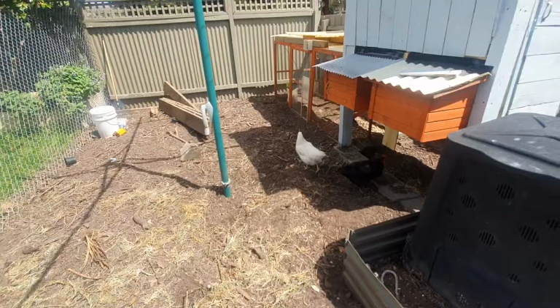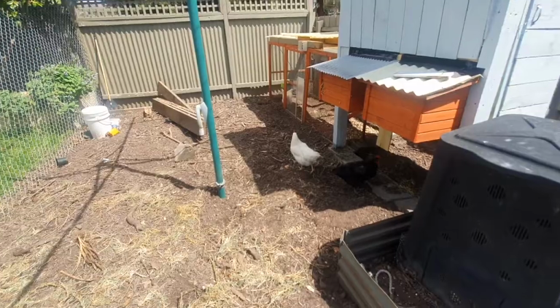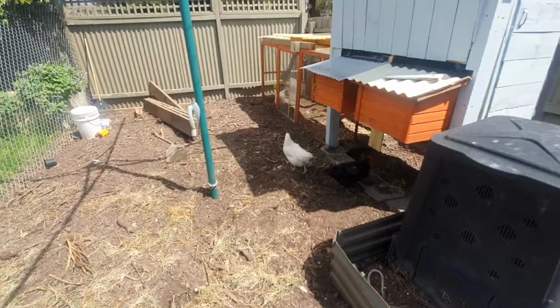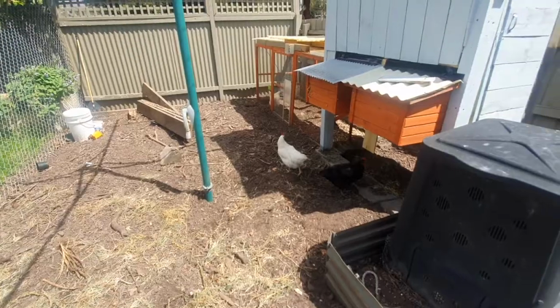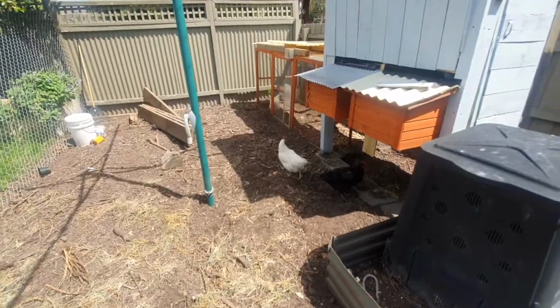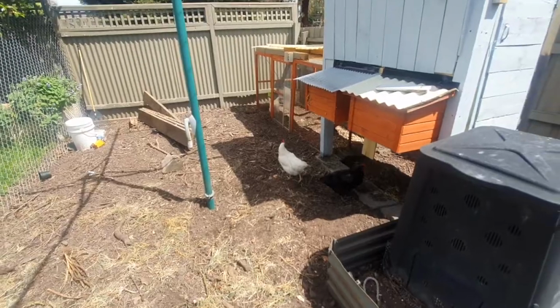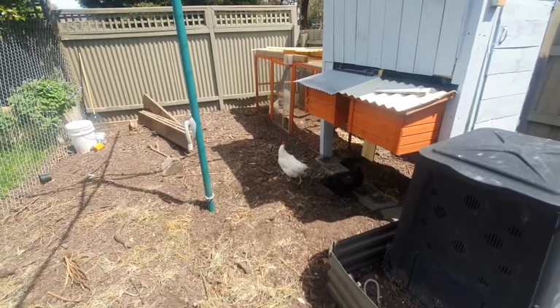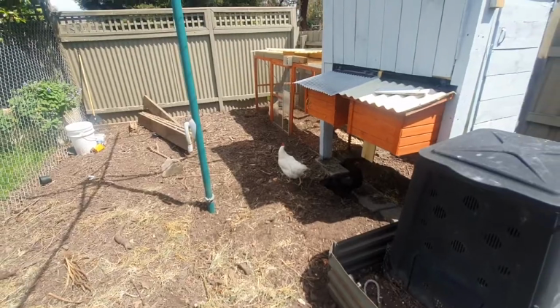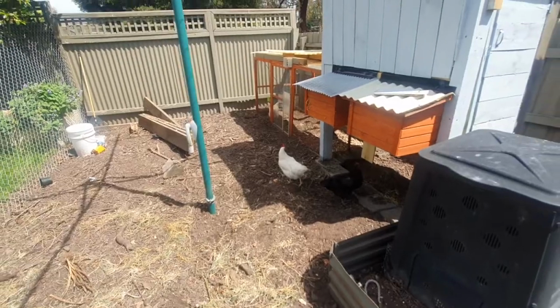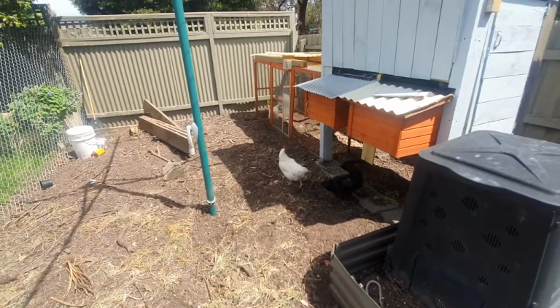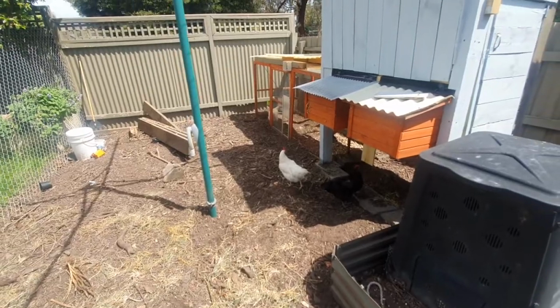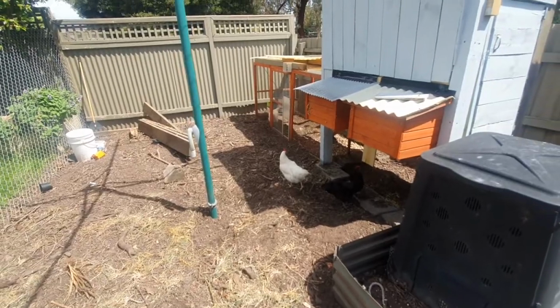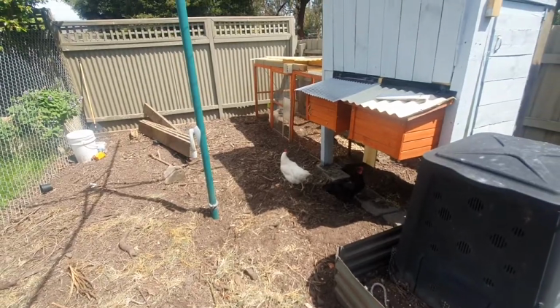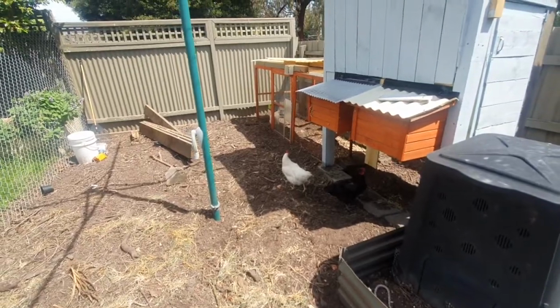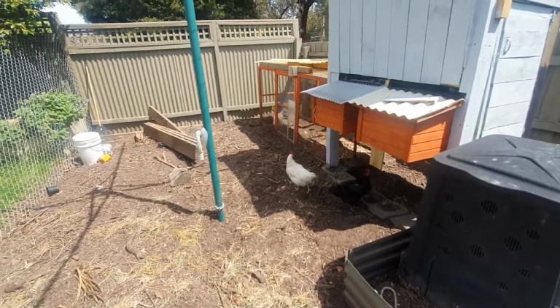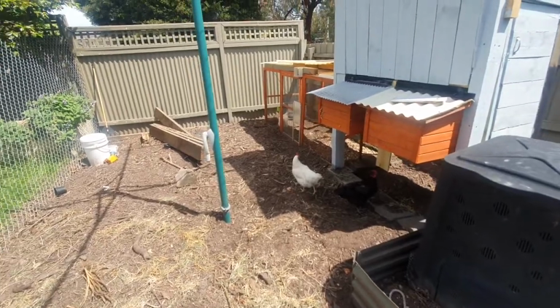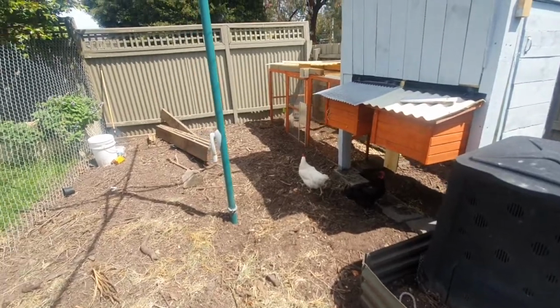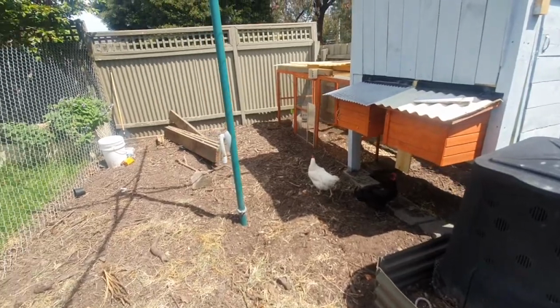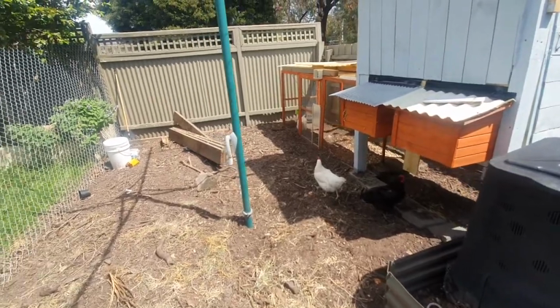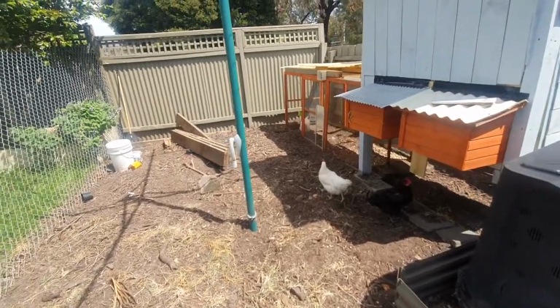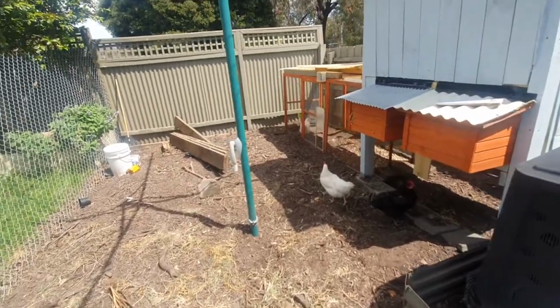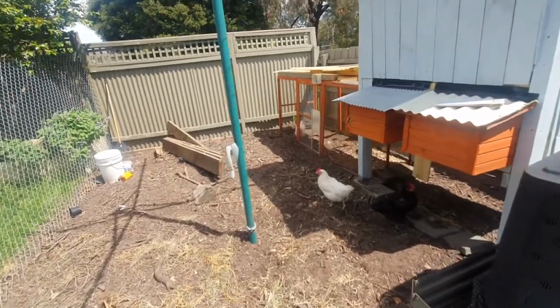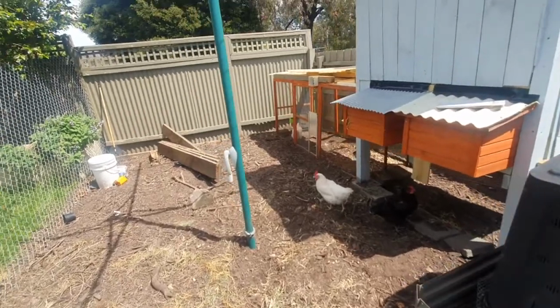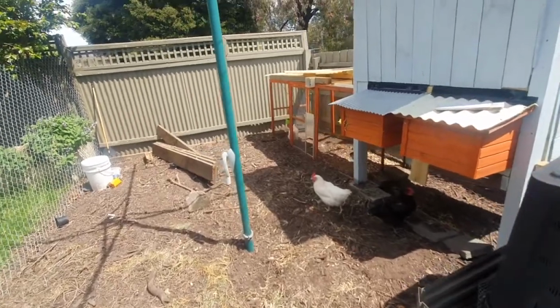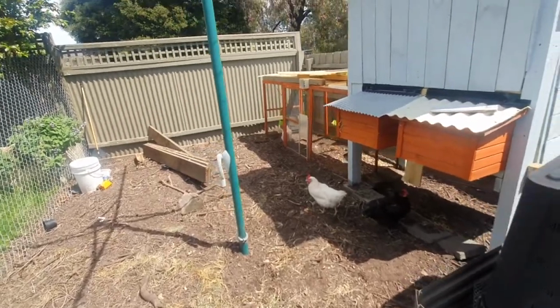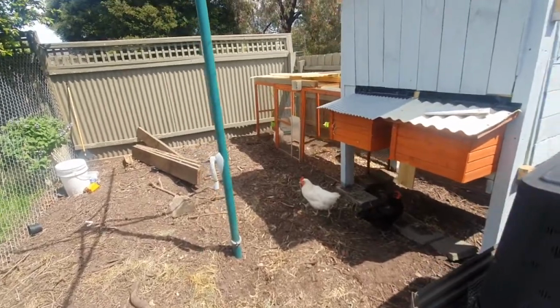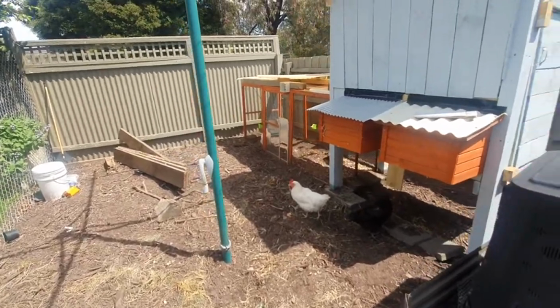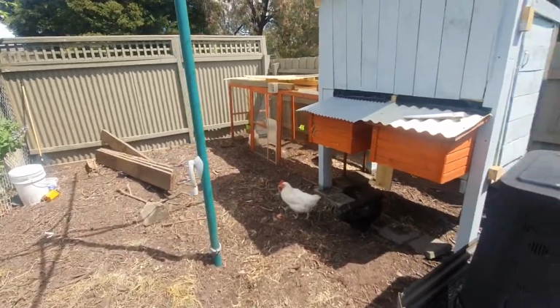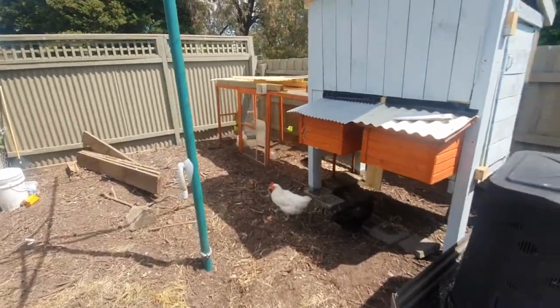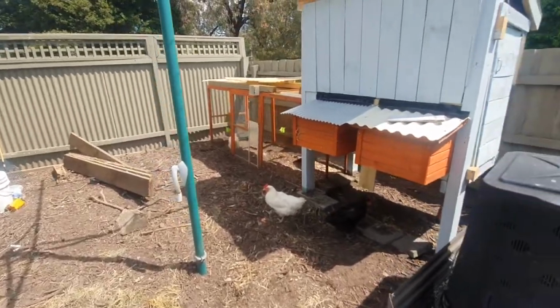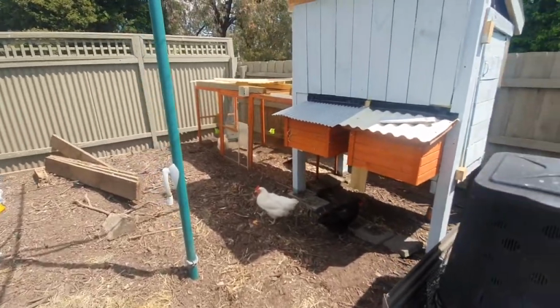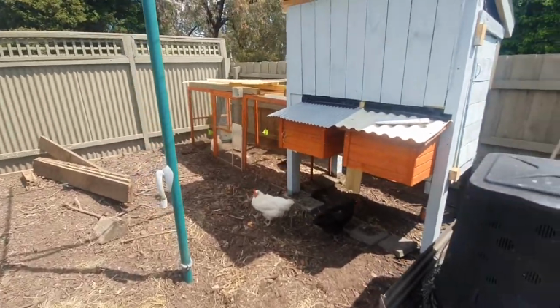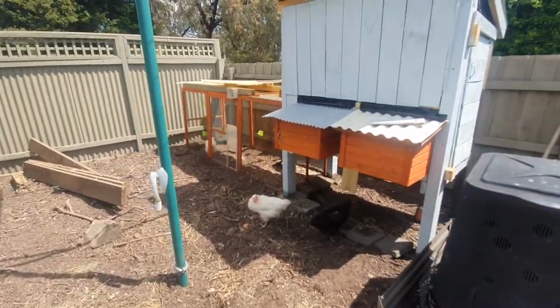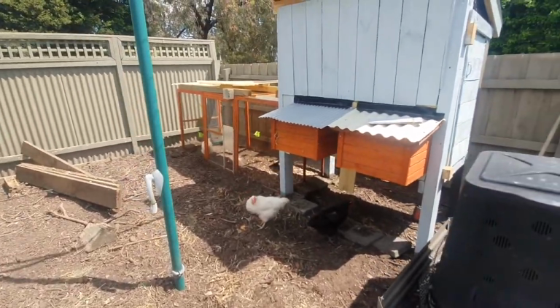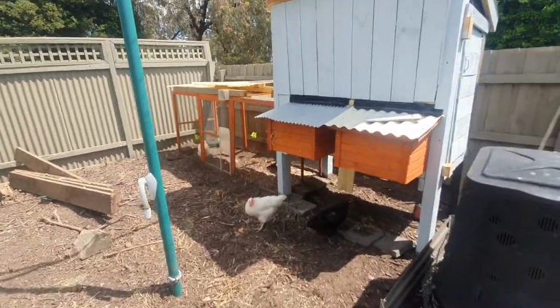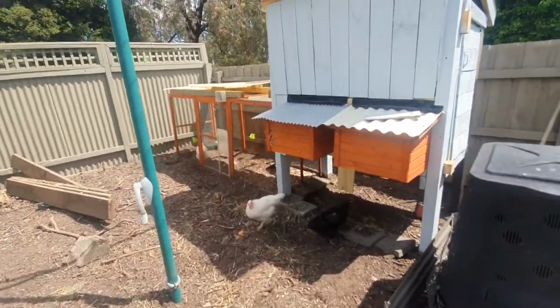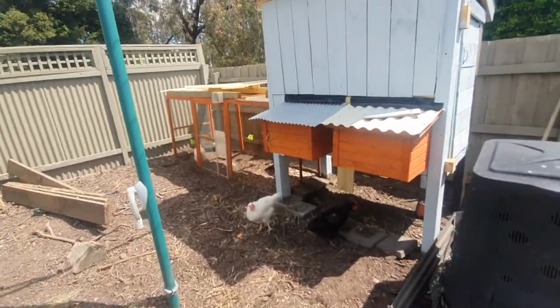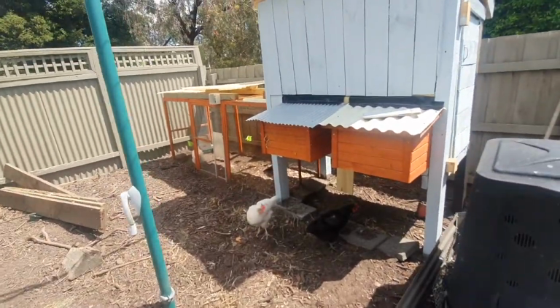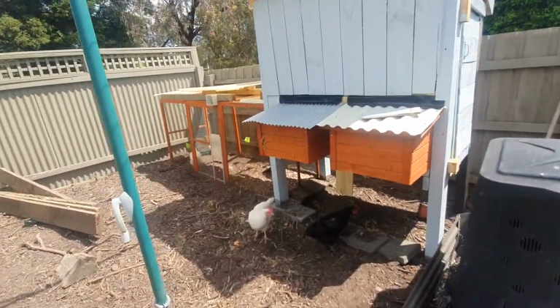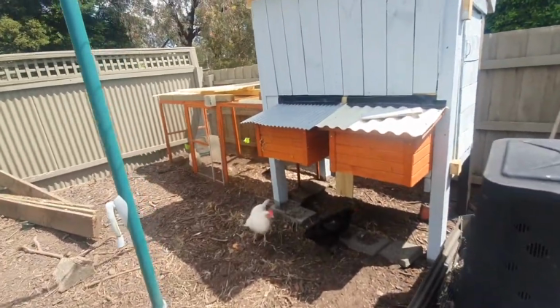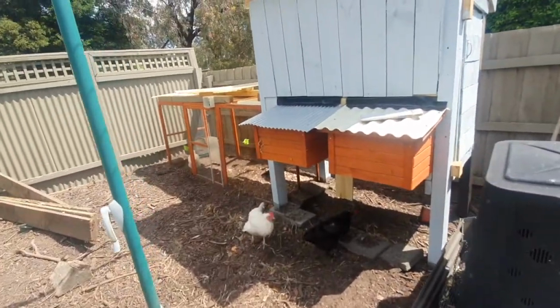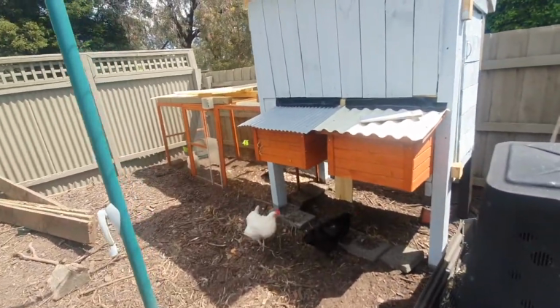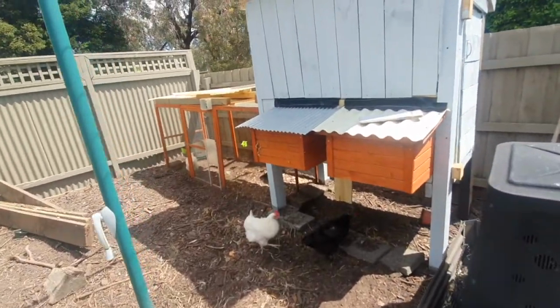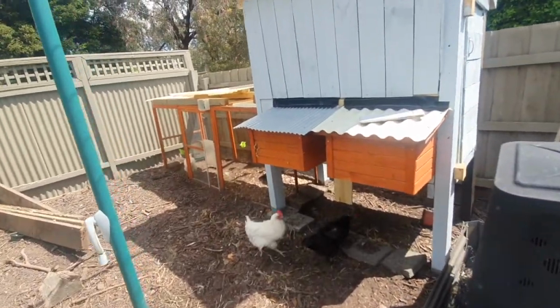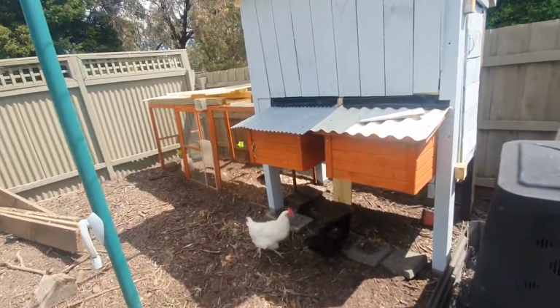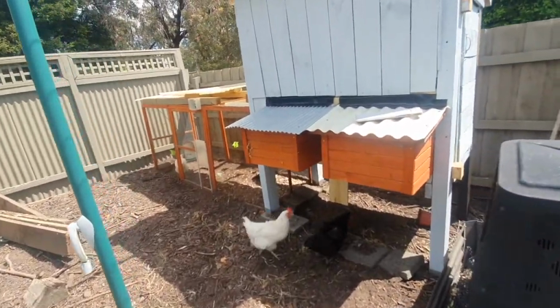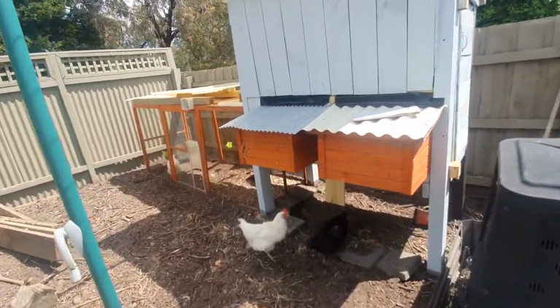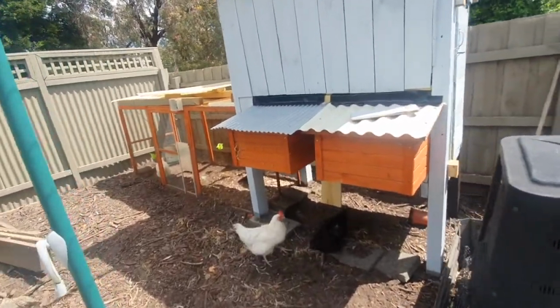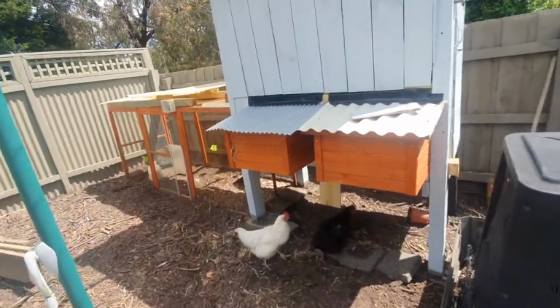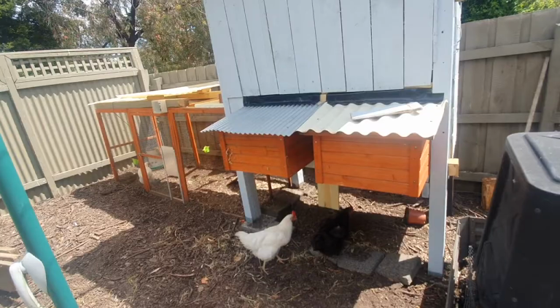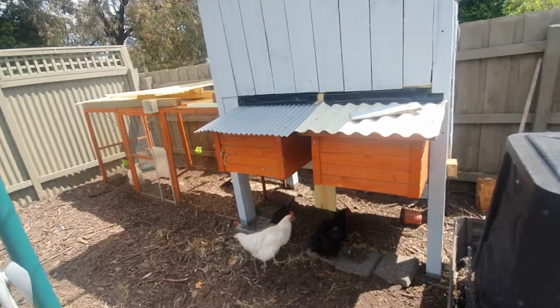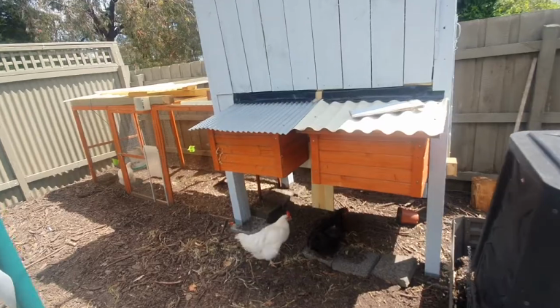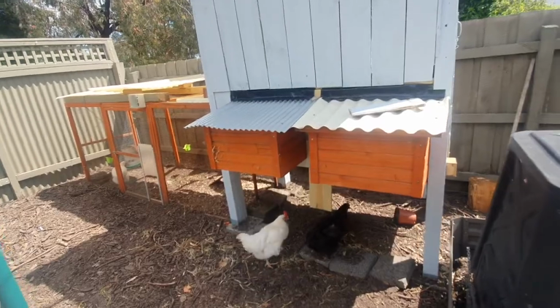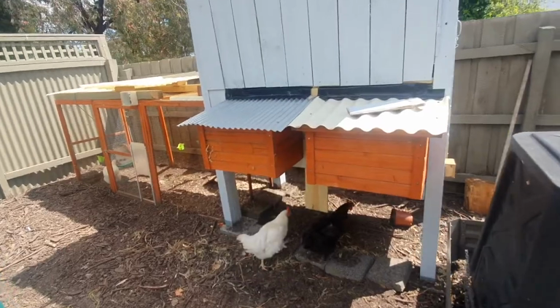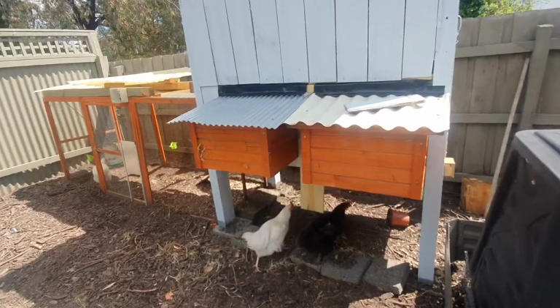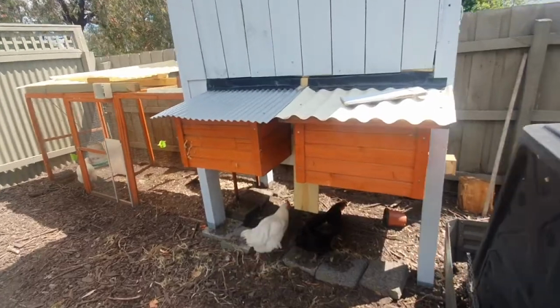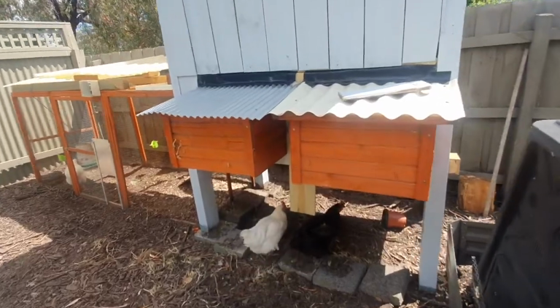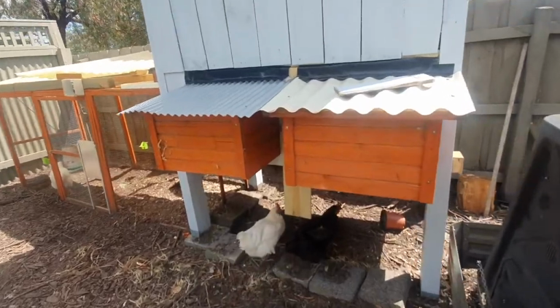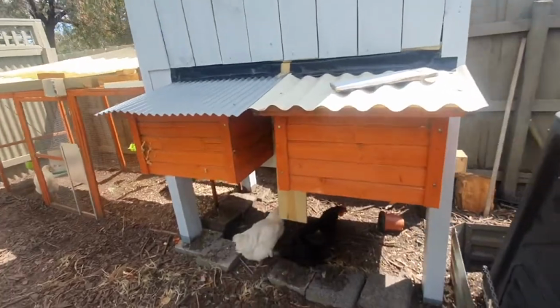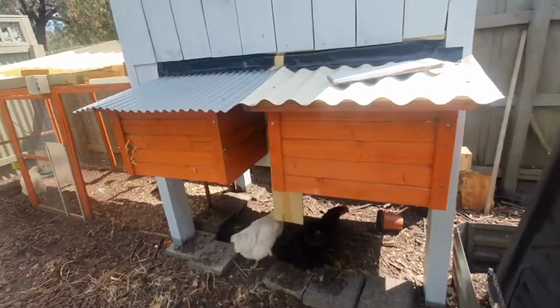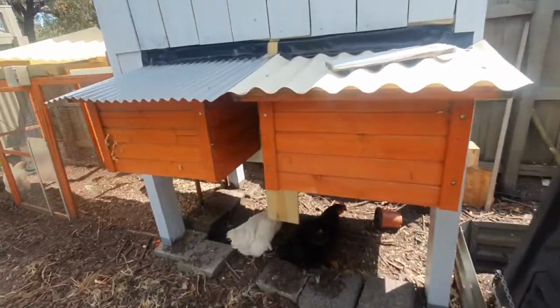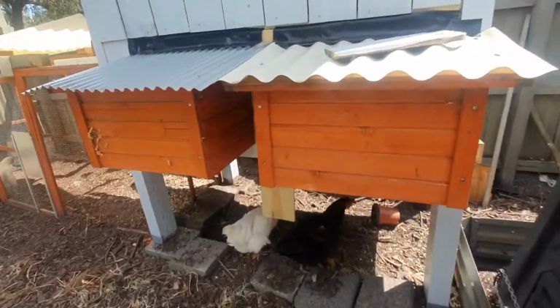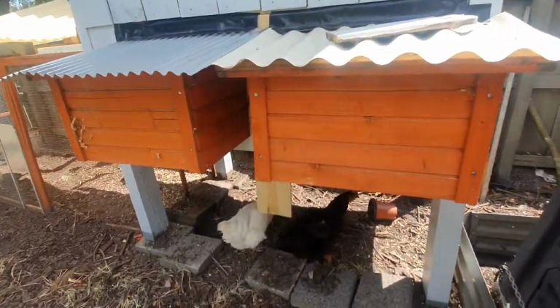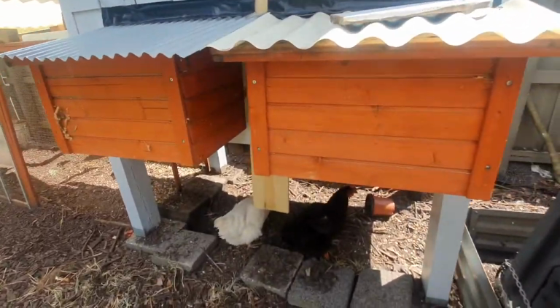Hey everyone, welcome to another video from Melbourne Gardener. Today I'll be talking about broody hens and how to break that broodiness.